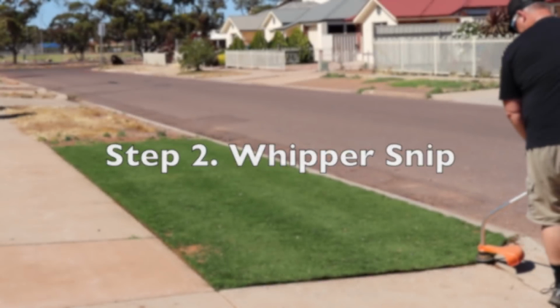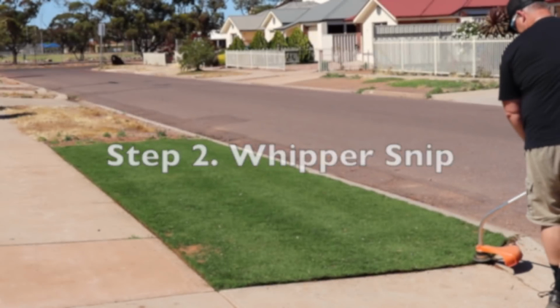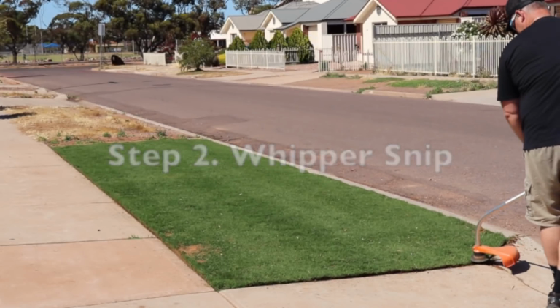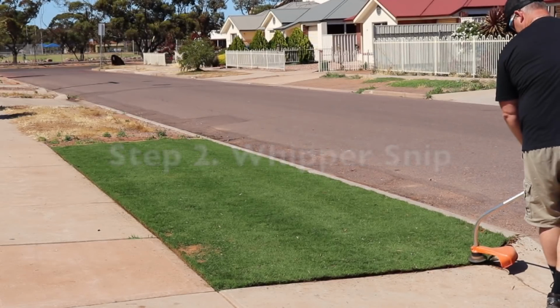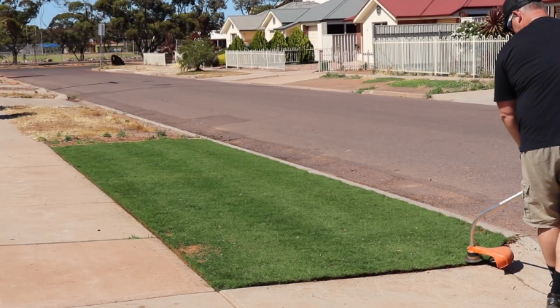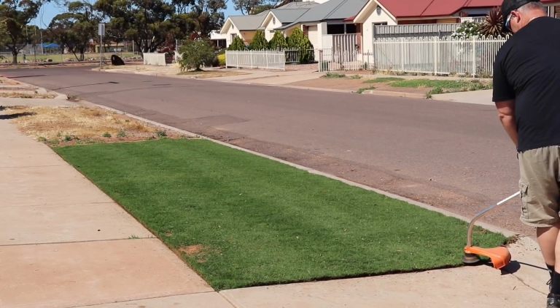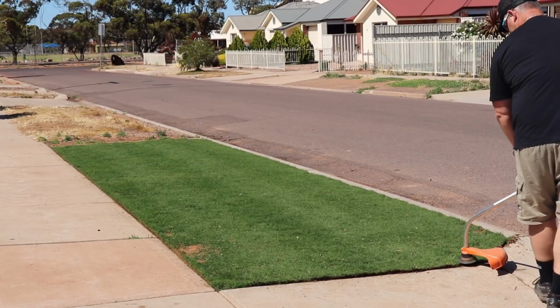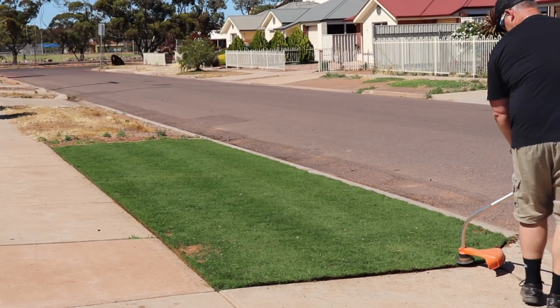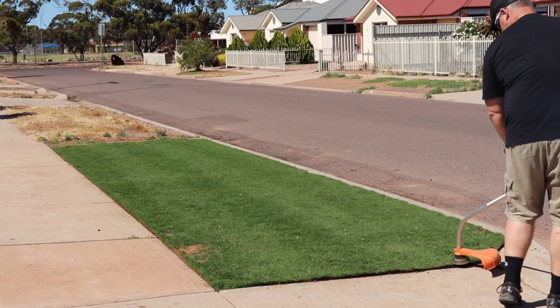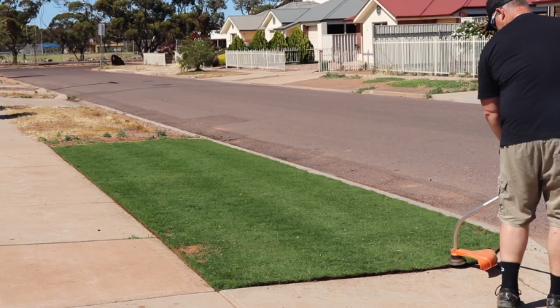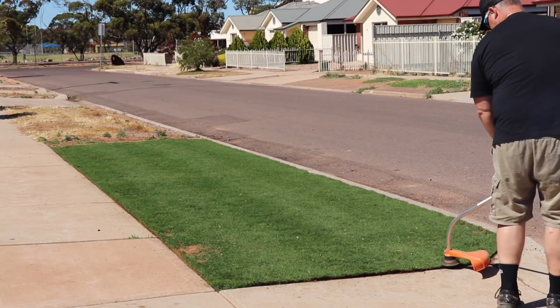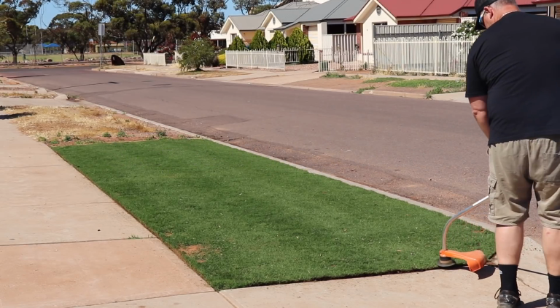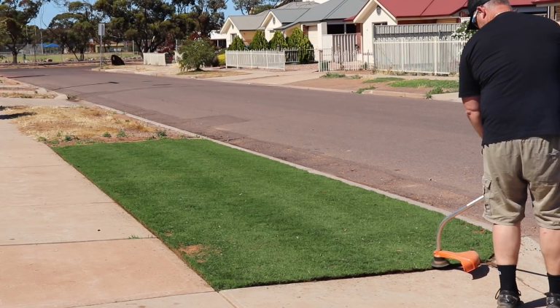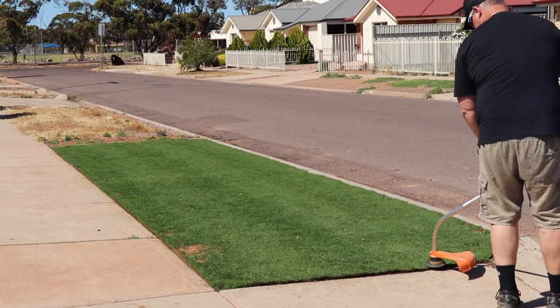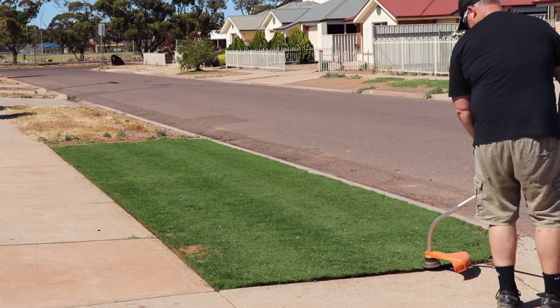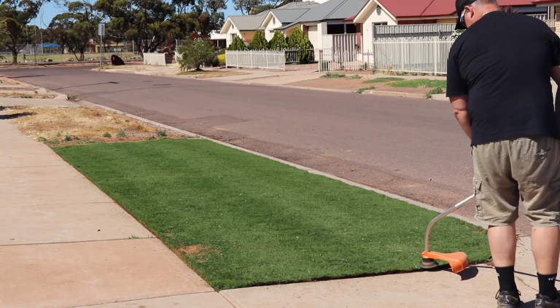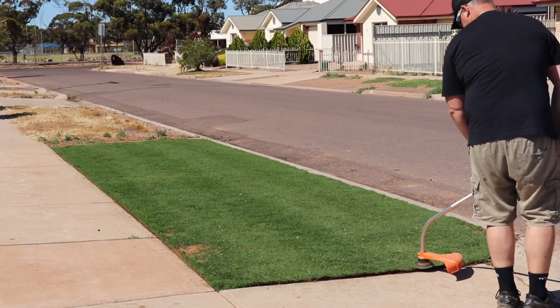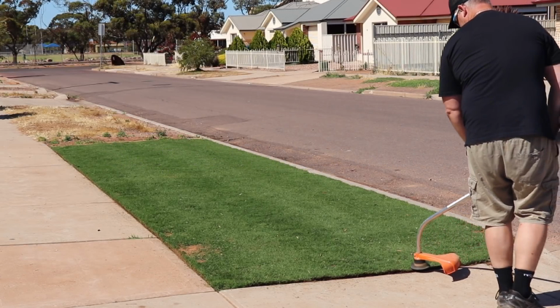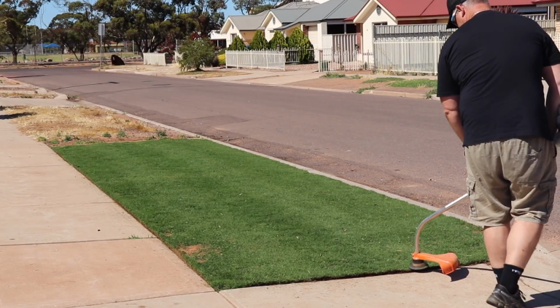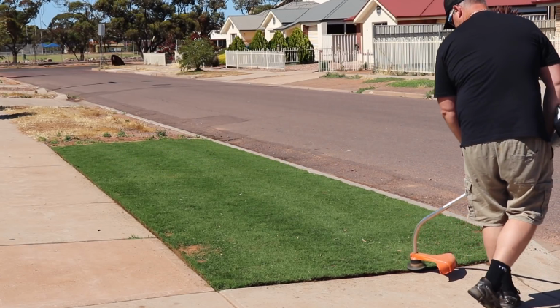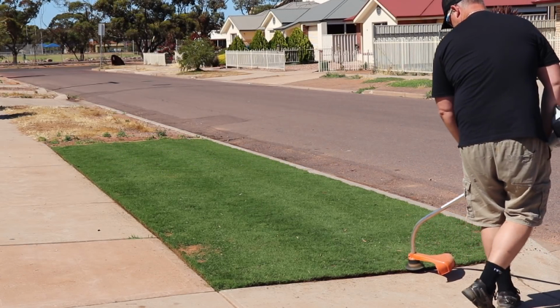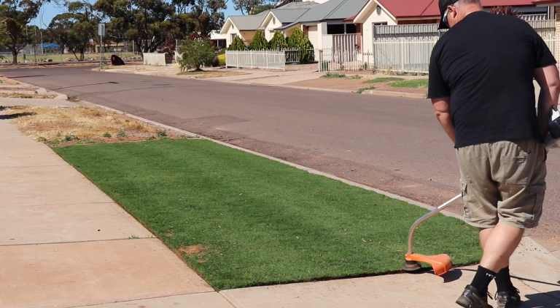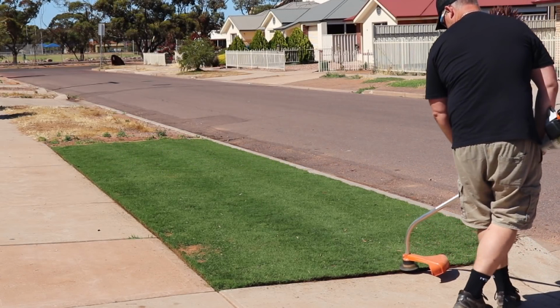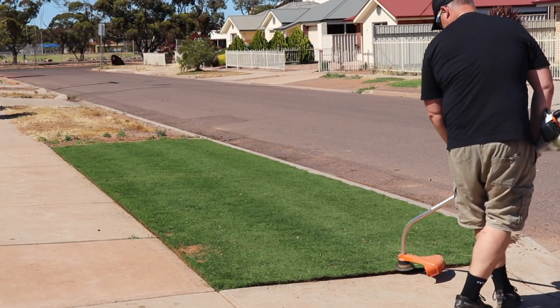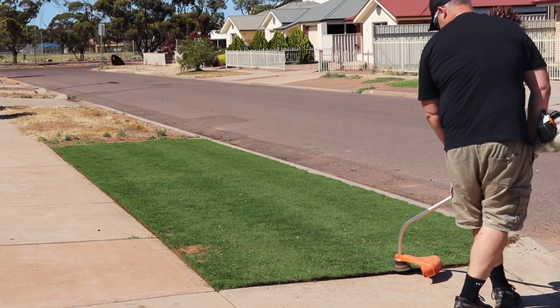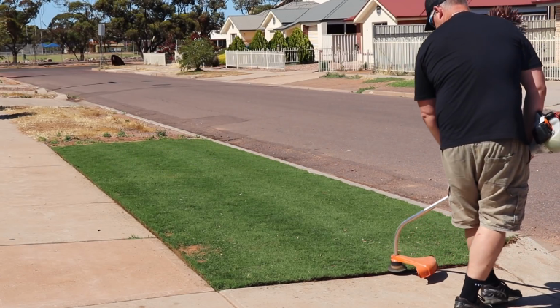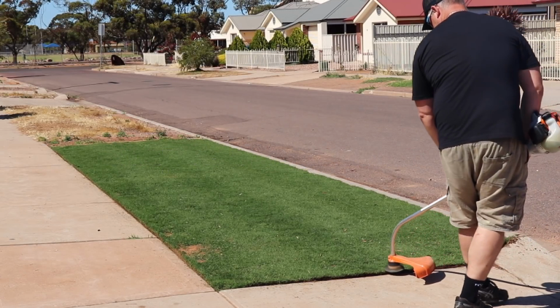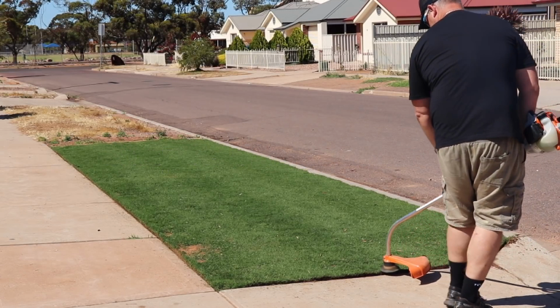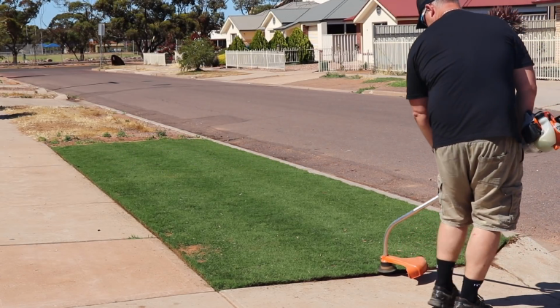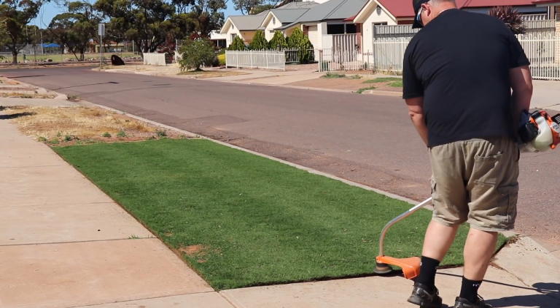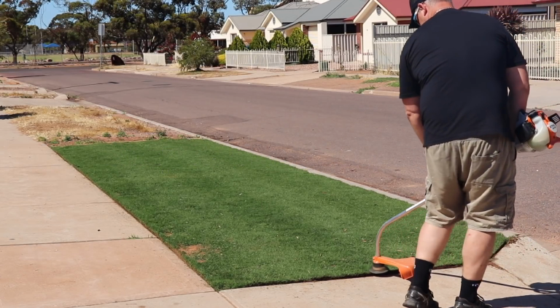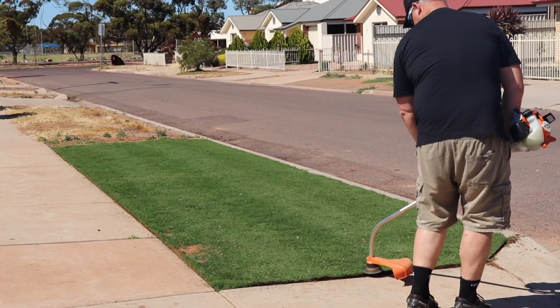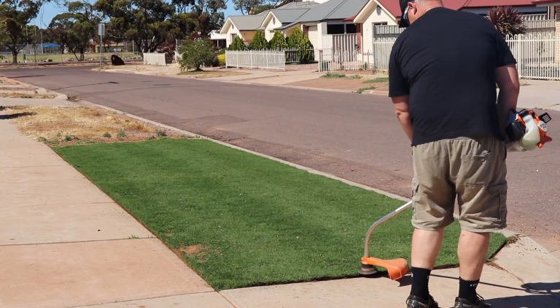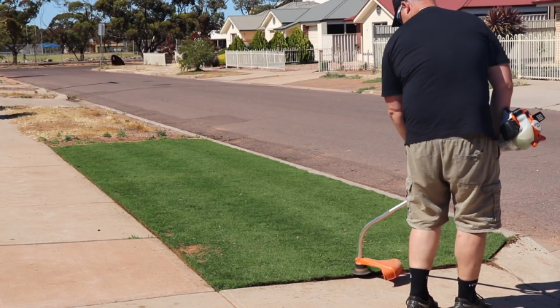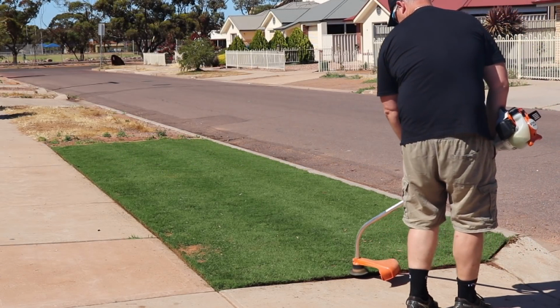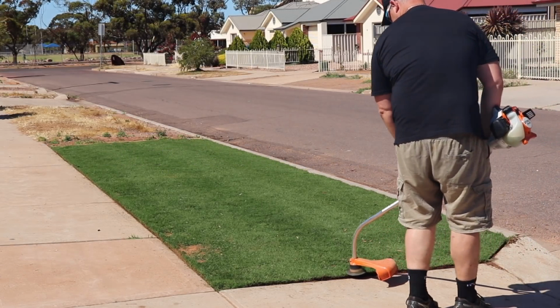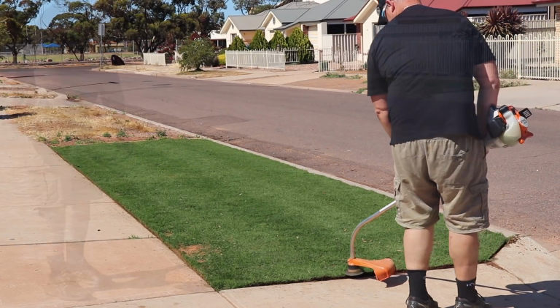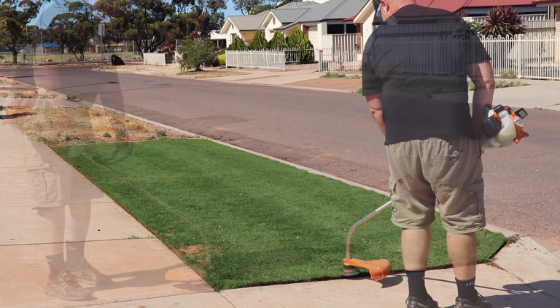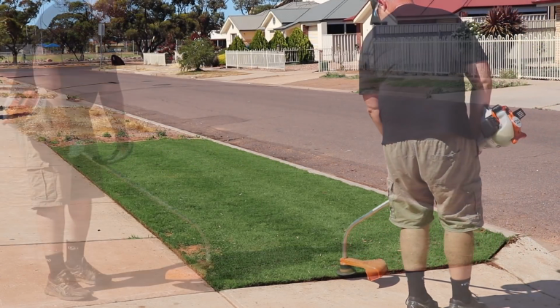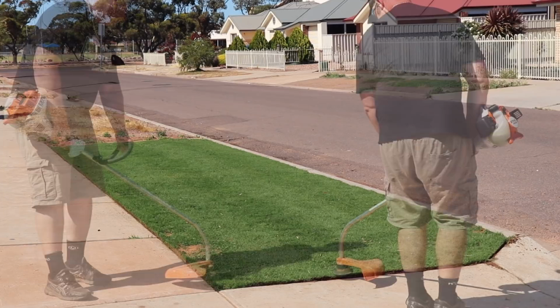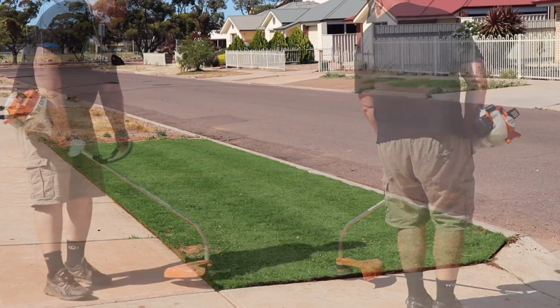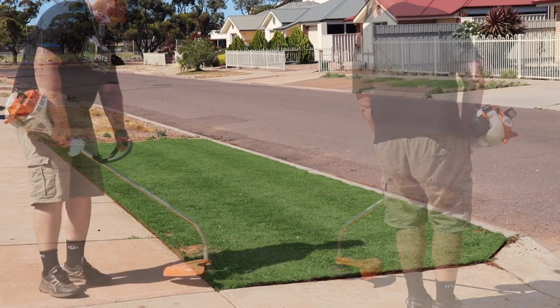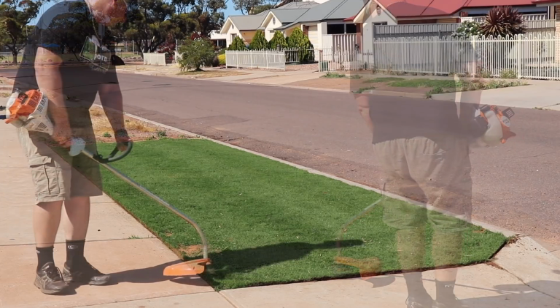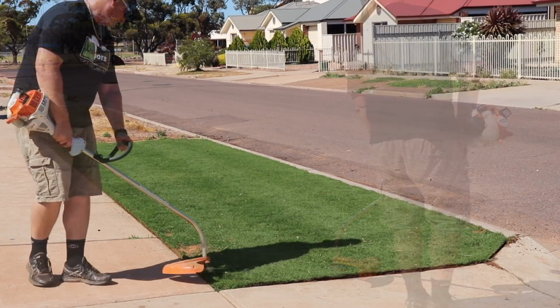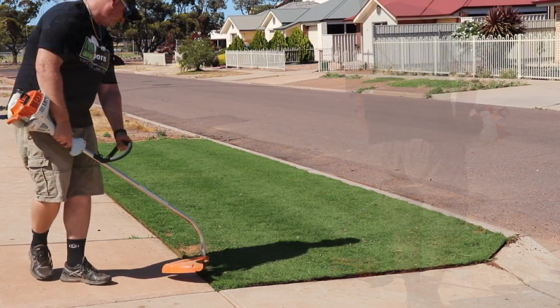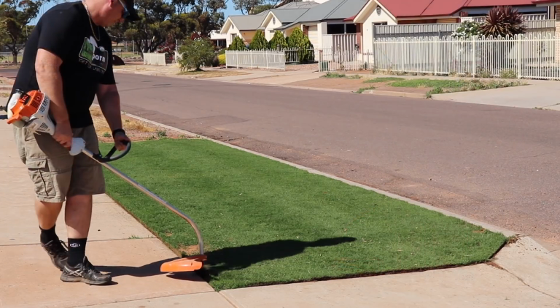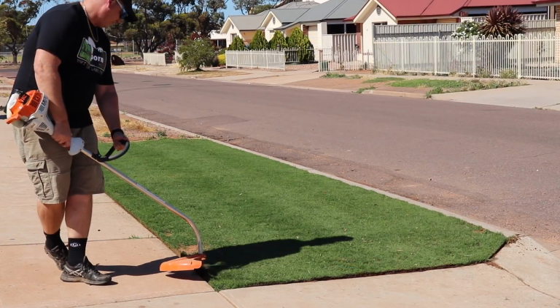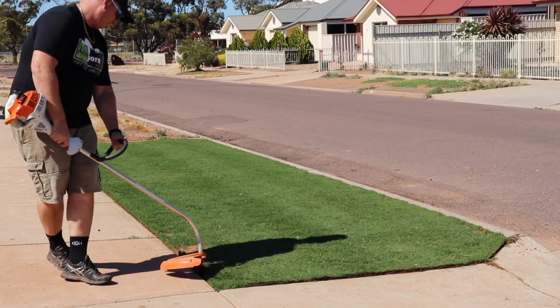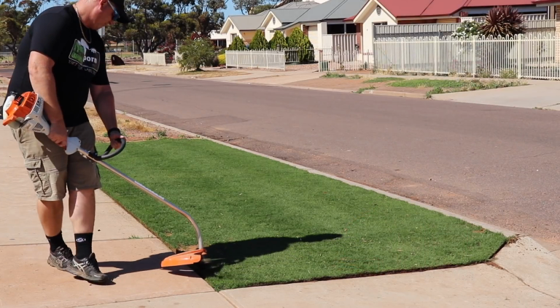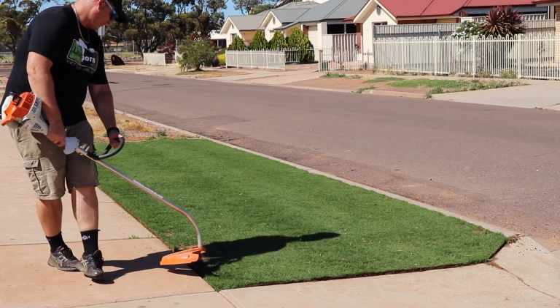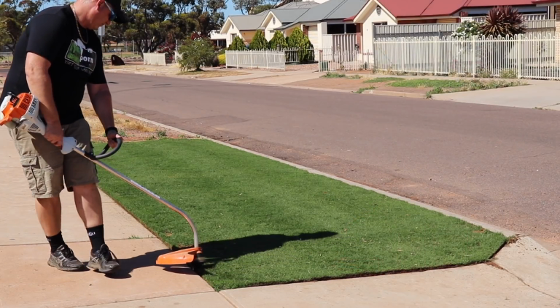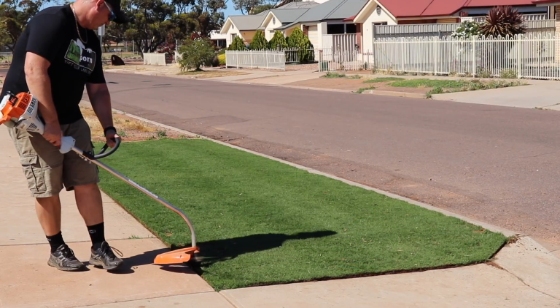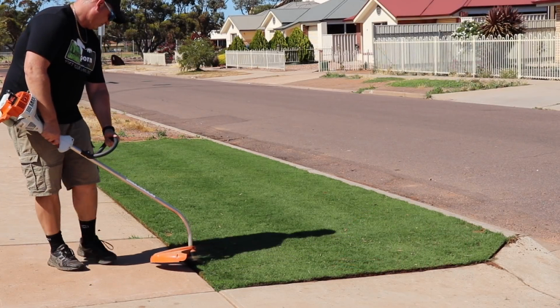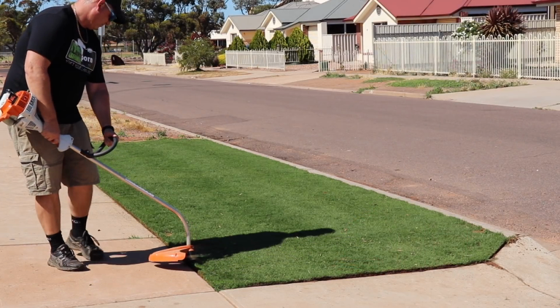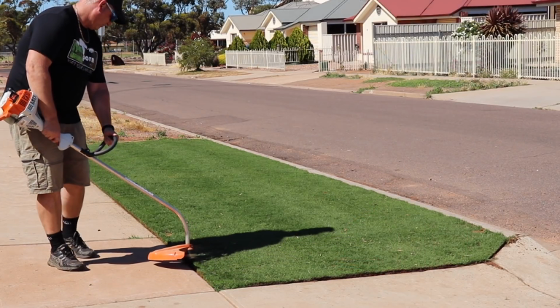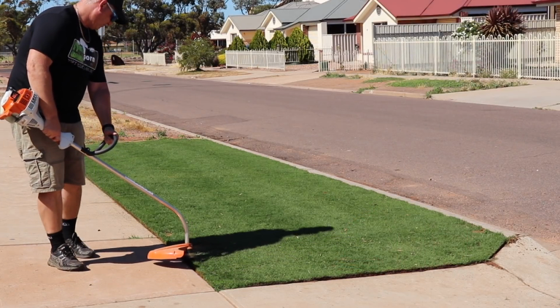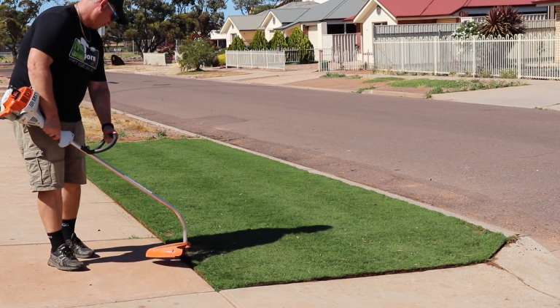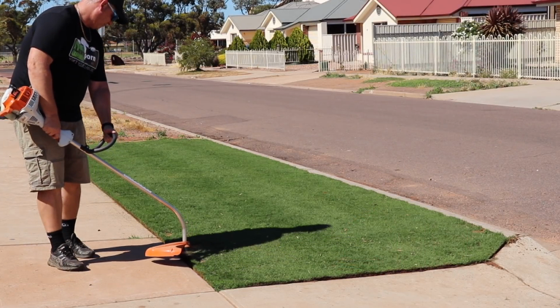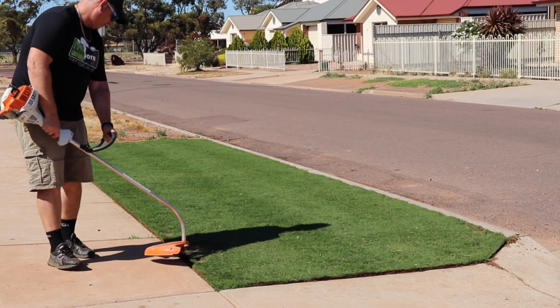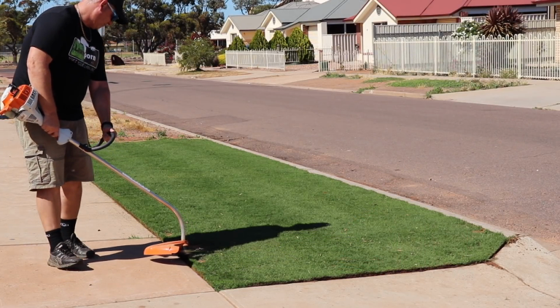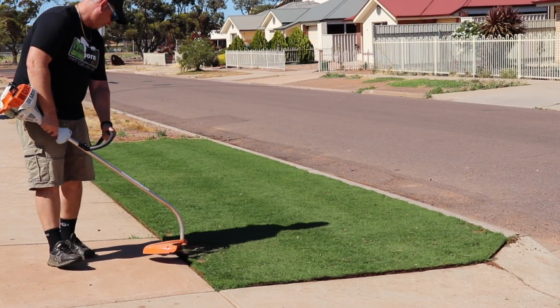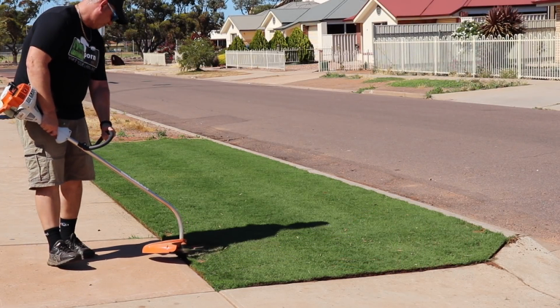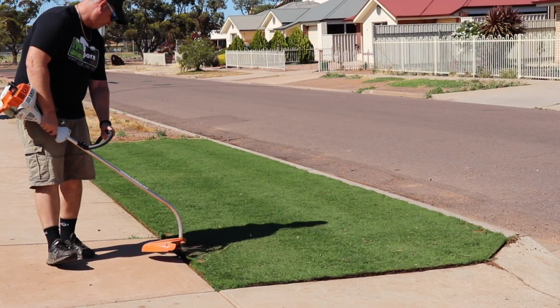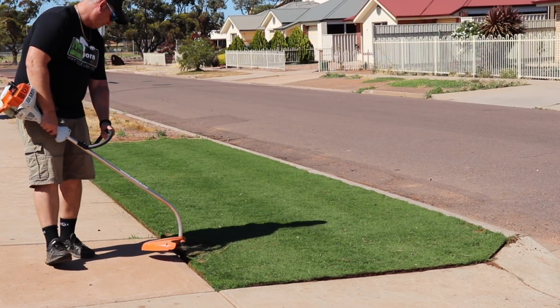Then I whipper snipper around the edges, just getting the bits that the mower won't be able to get to — the difficult corners and just some of the edges.